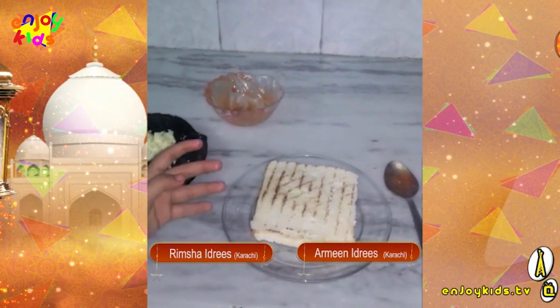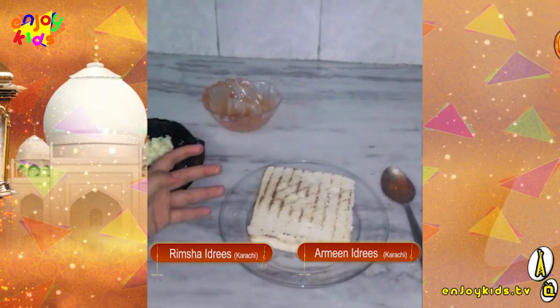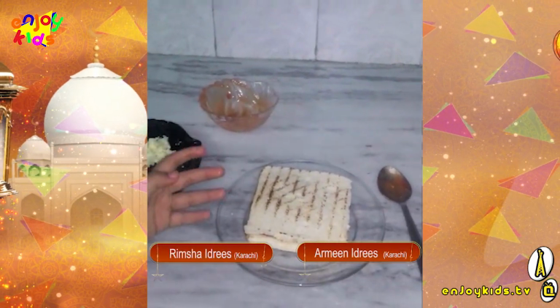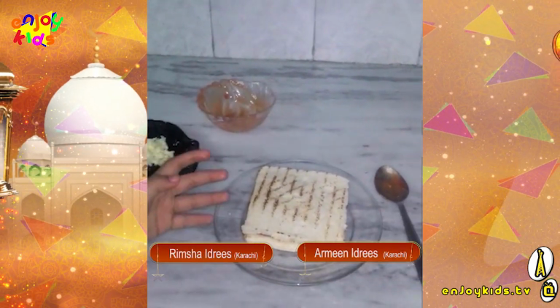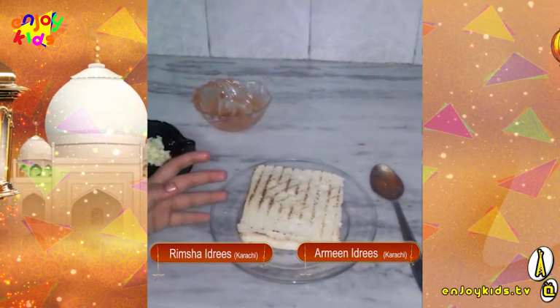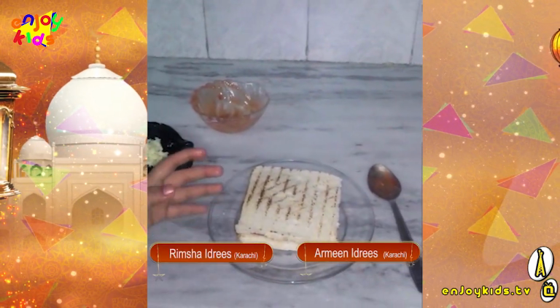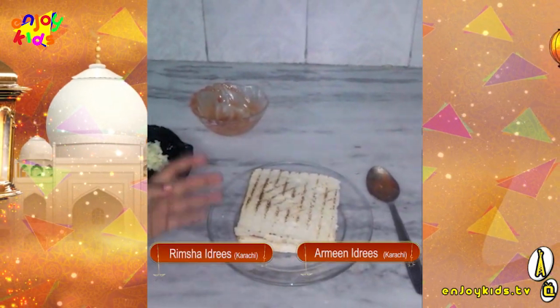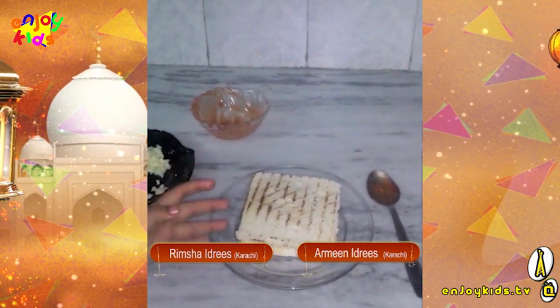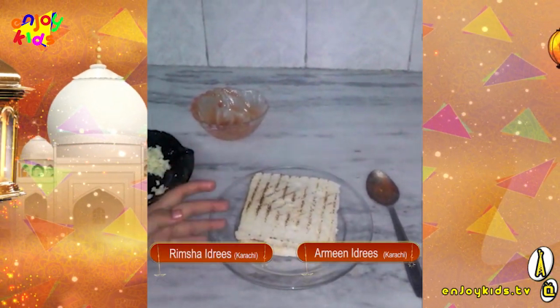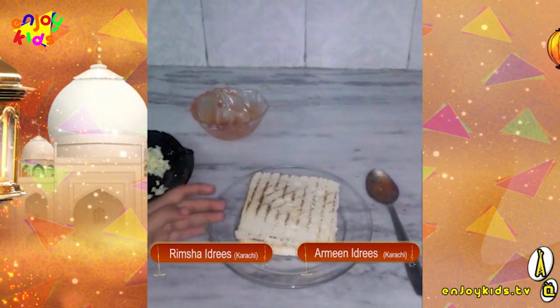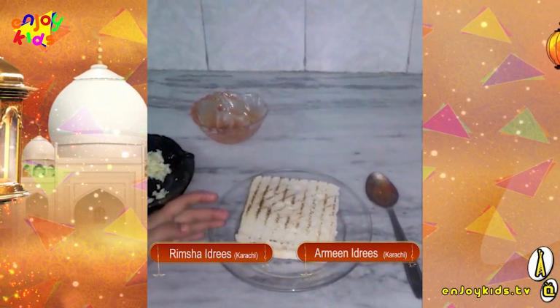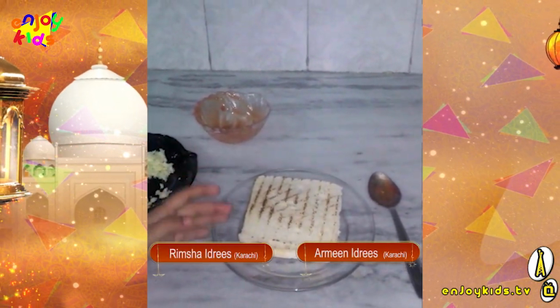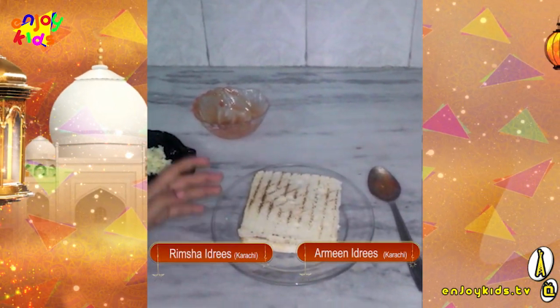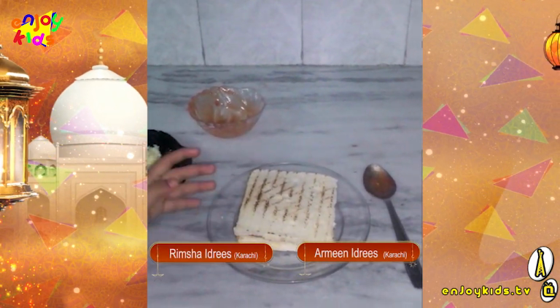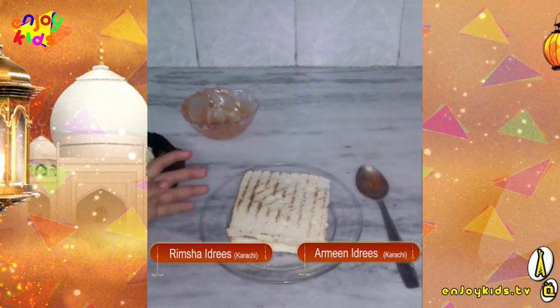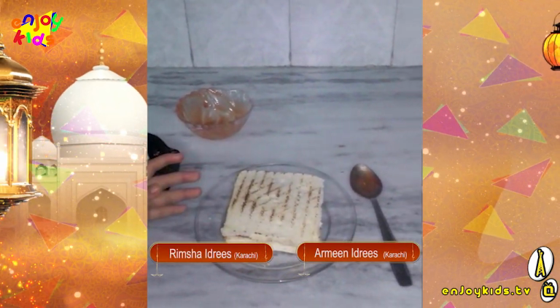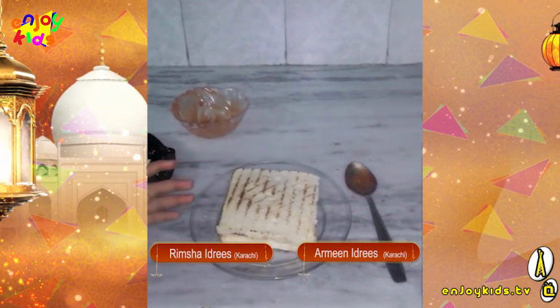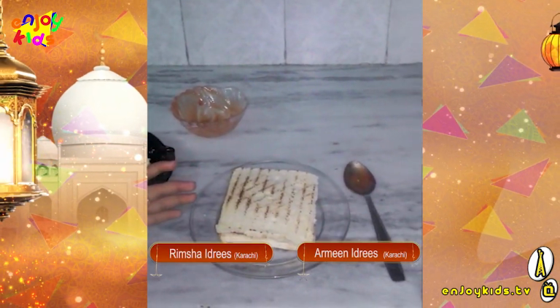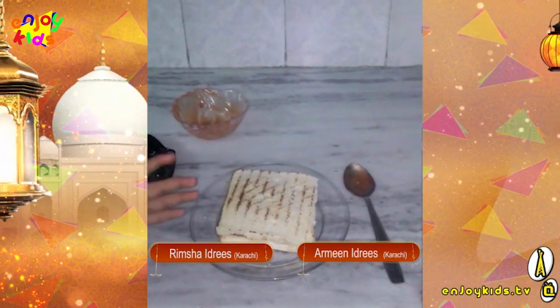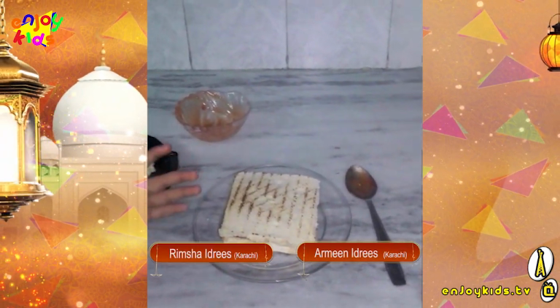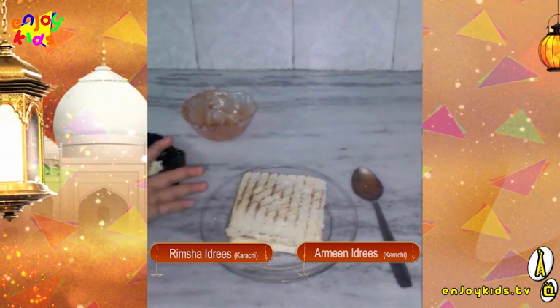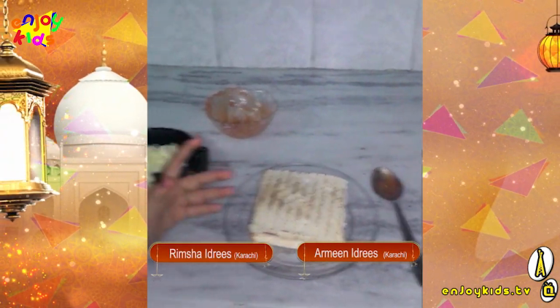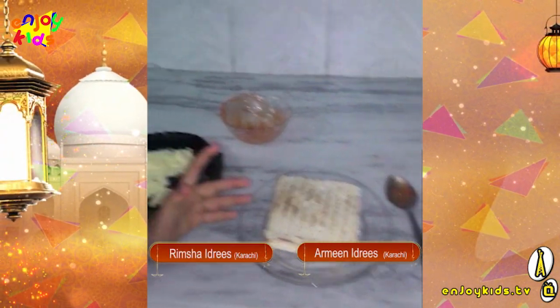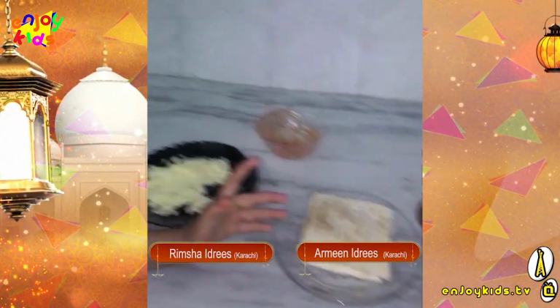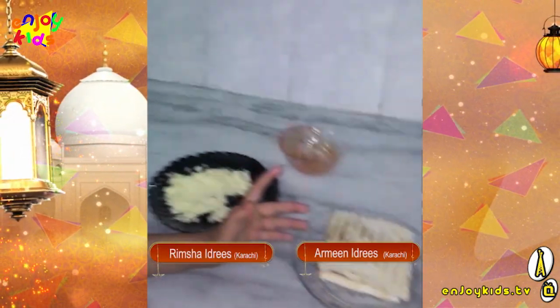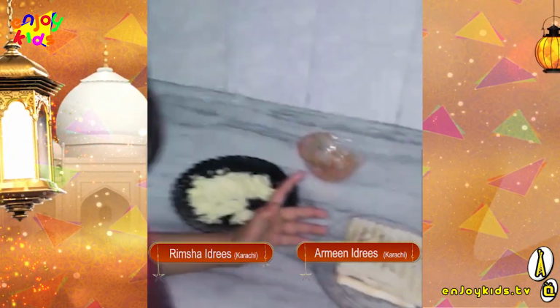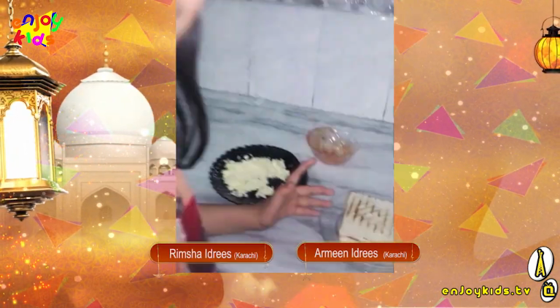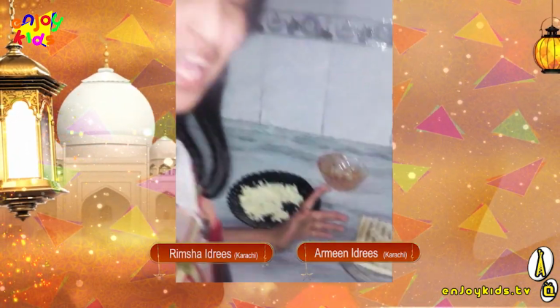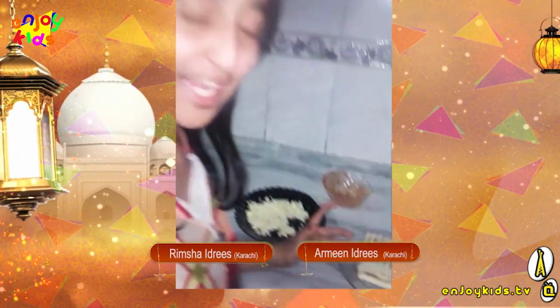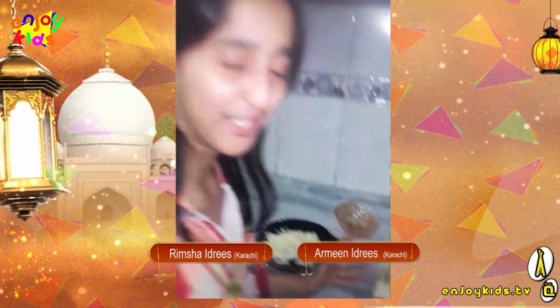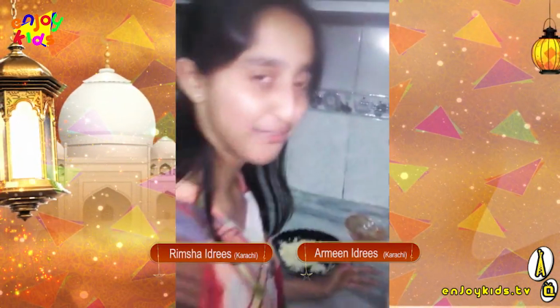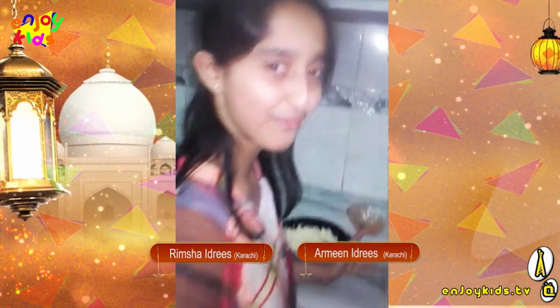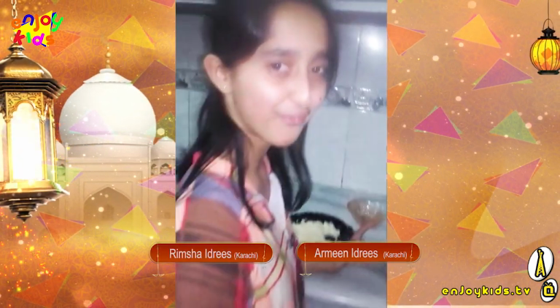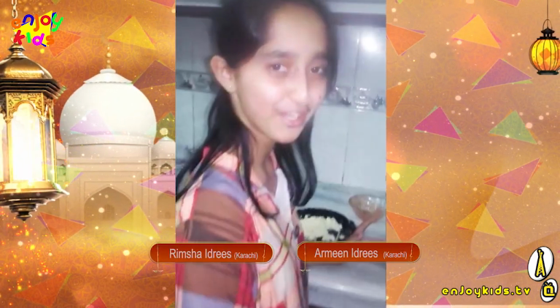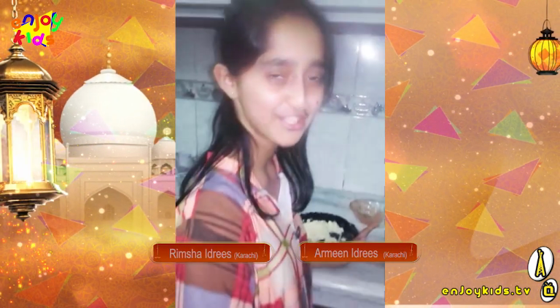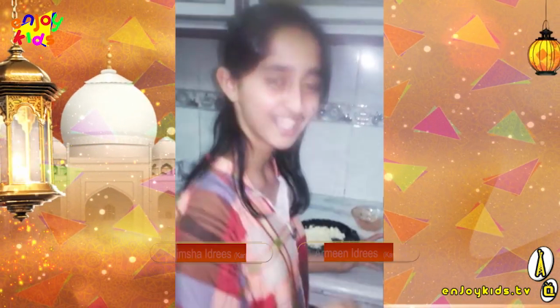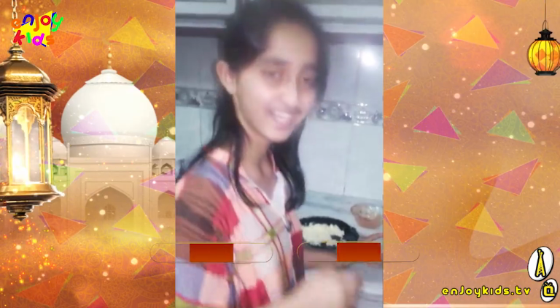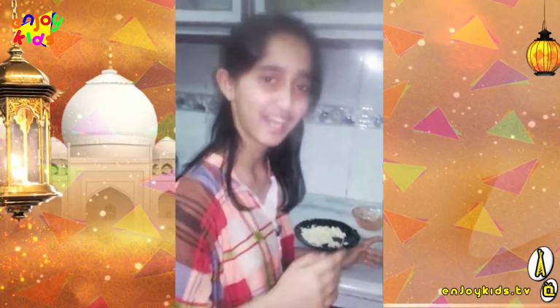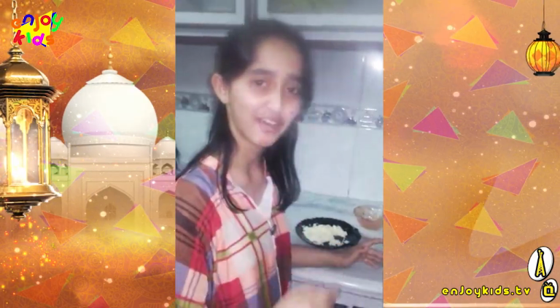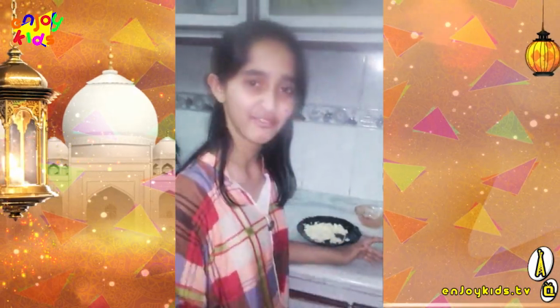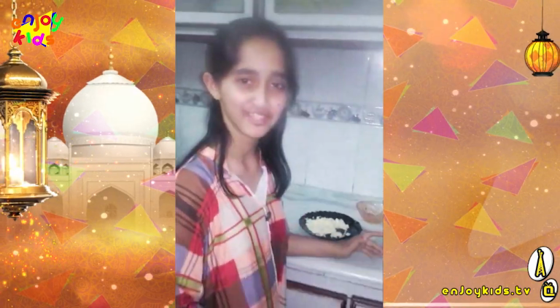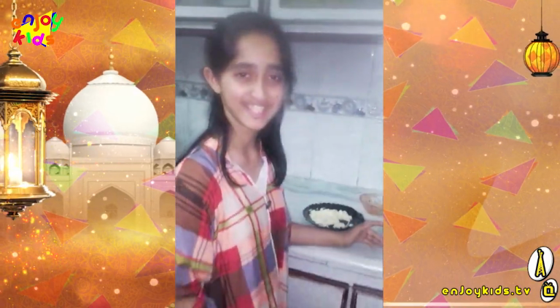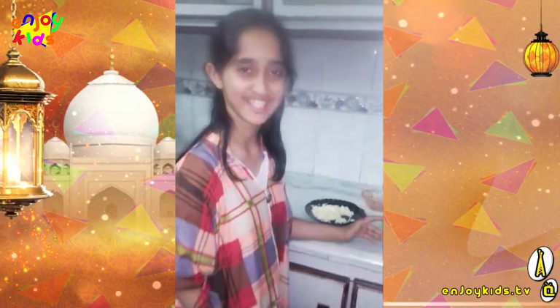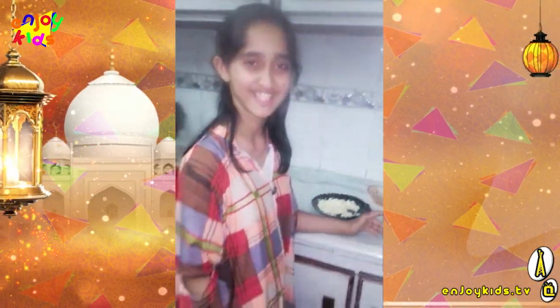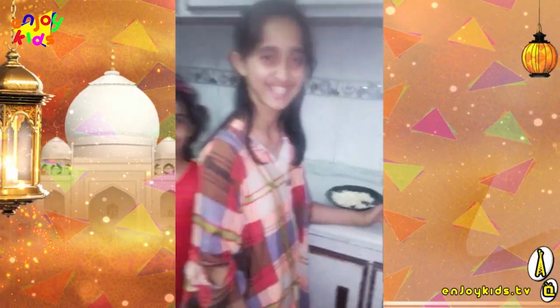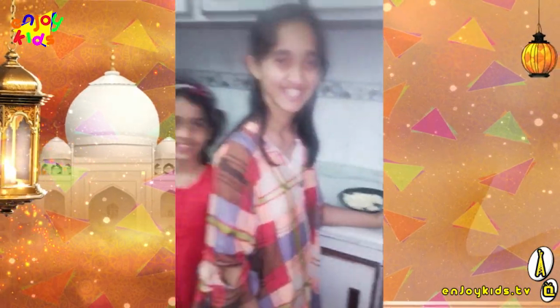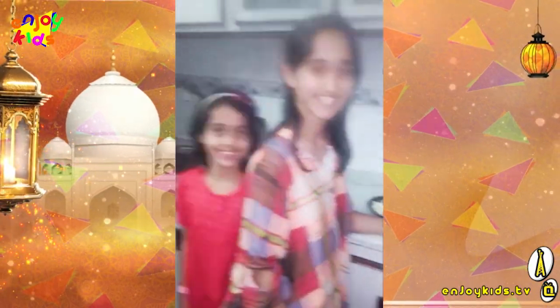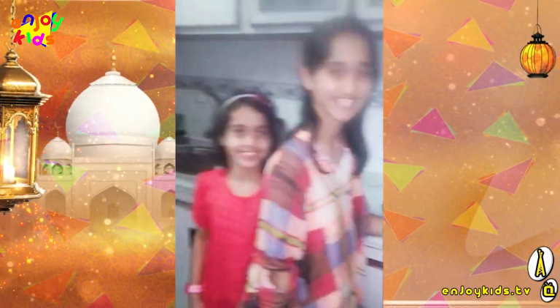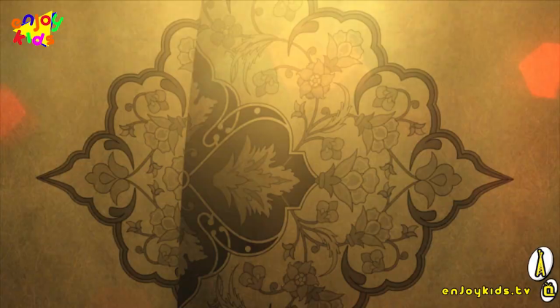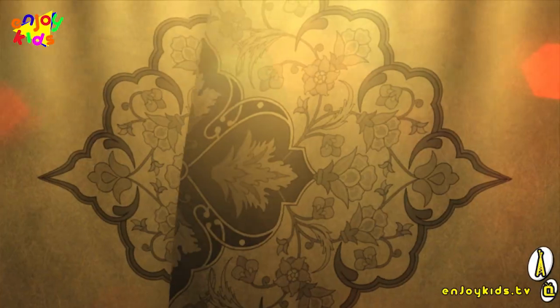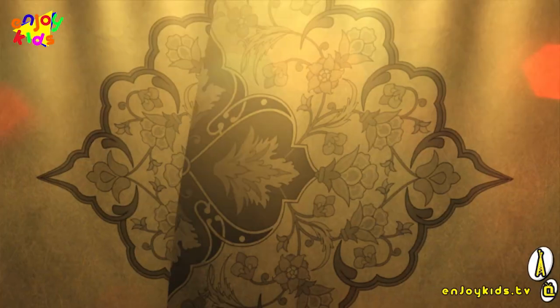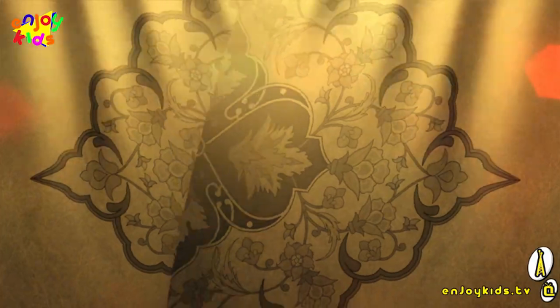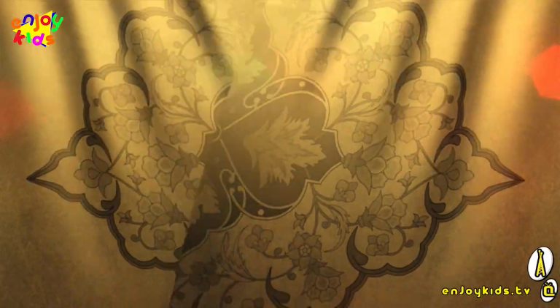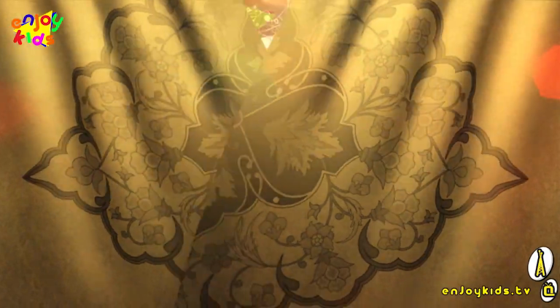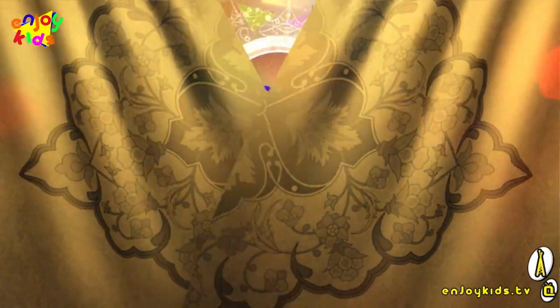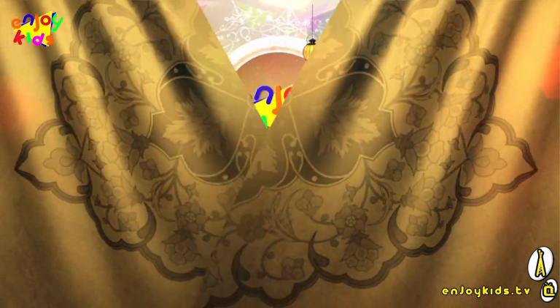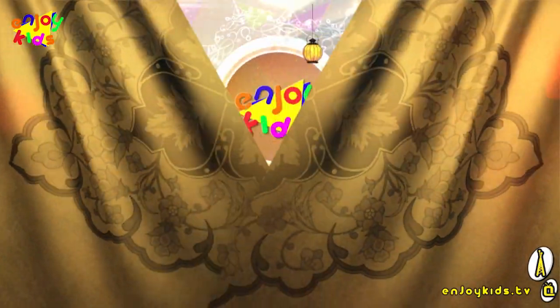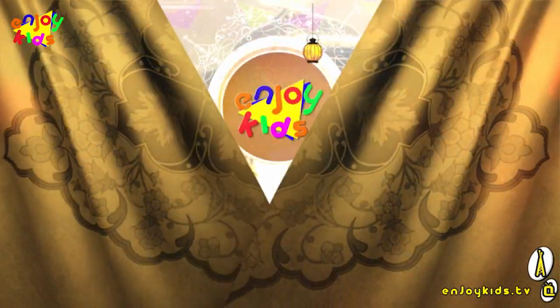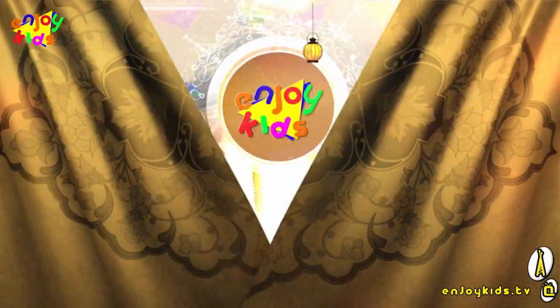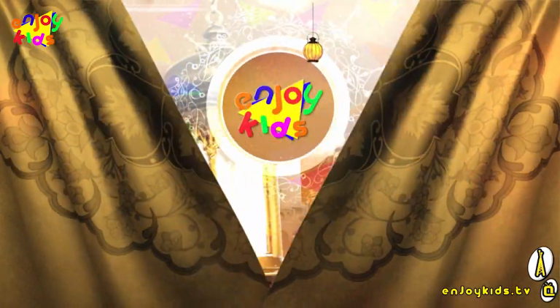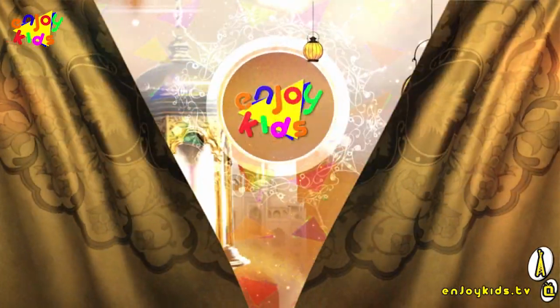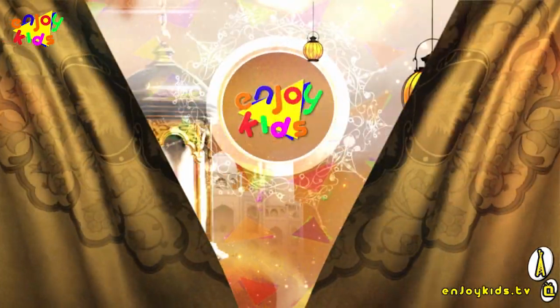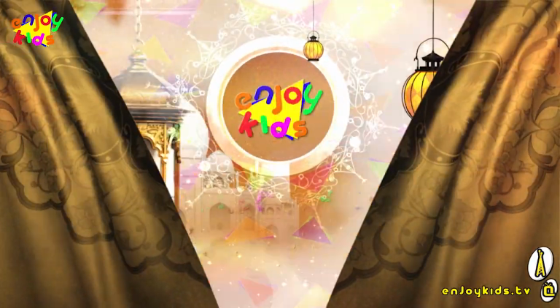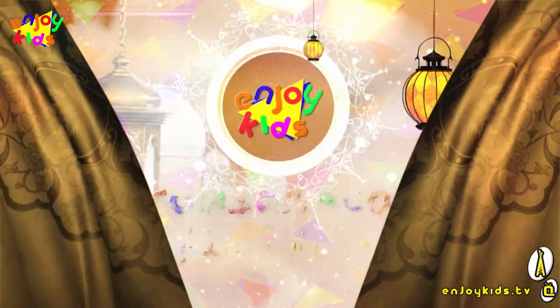I hope you liked the recipe. Thank you for watching. Enjoy! Ramzan Mubarak!